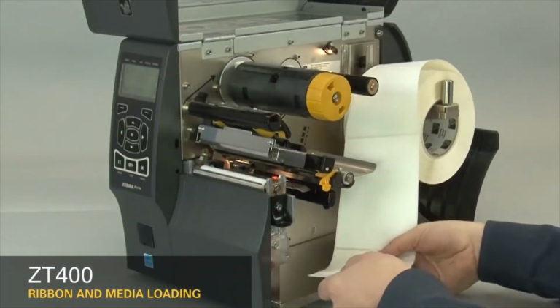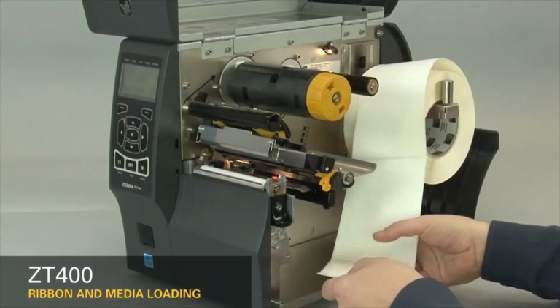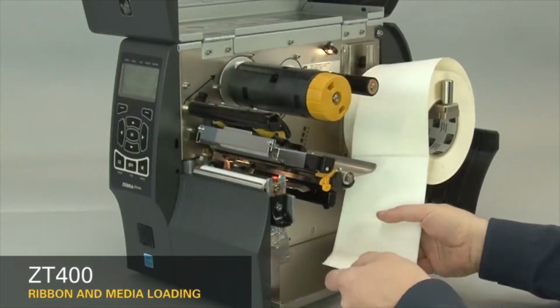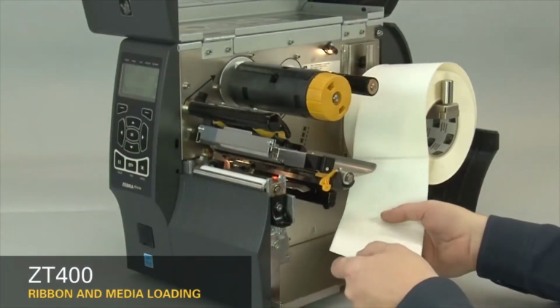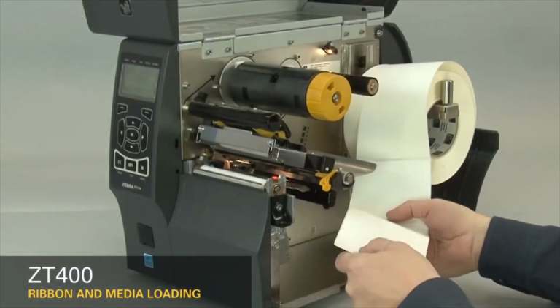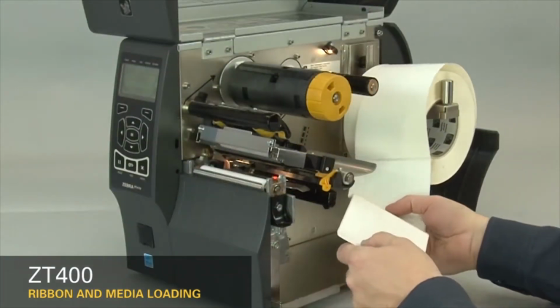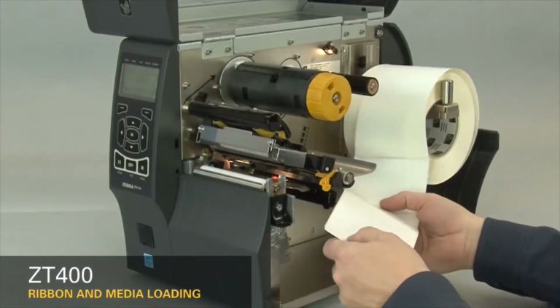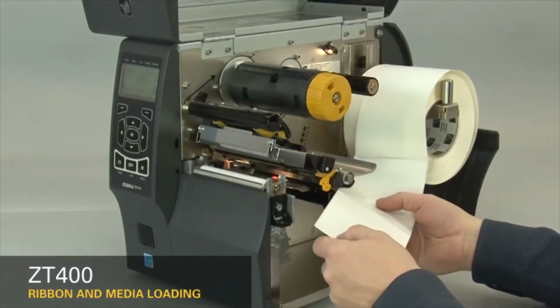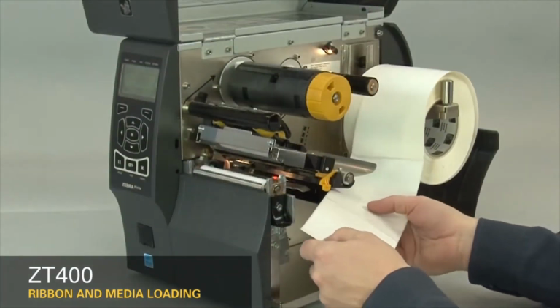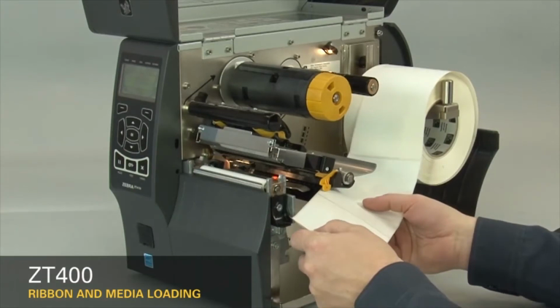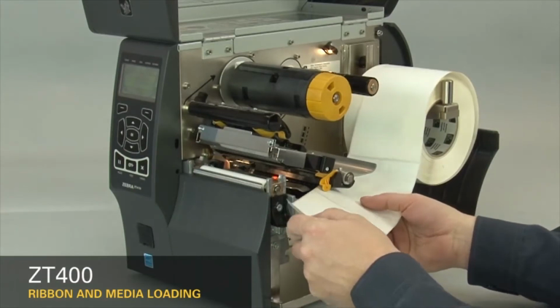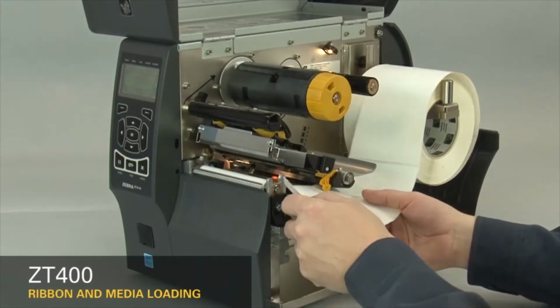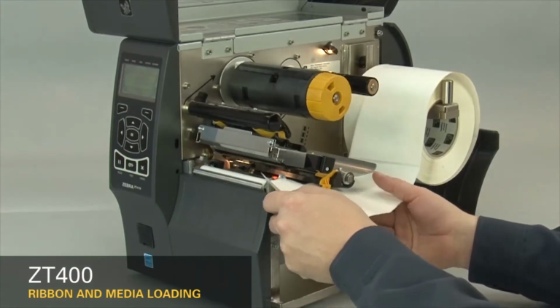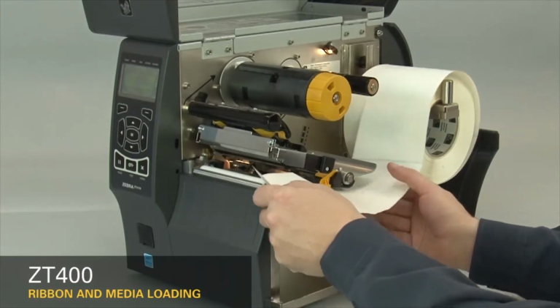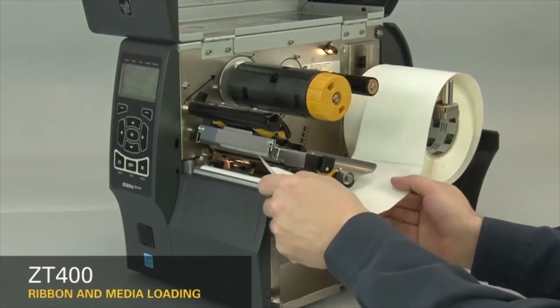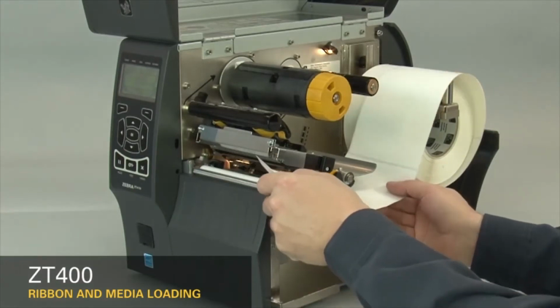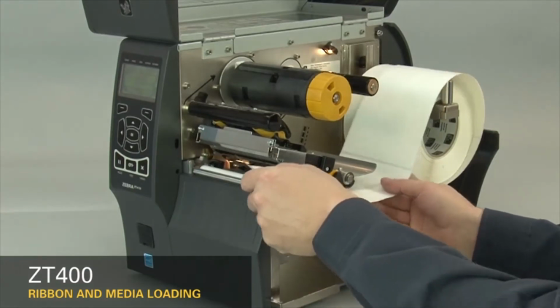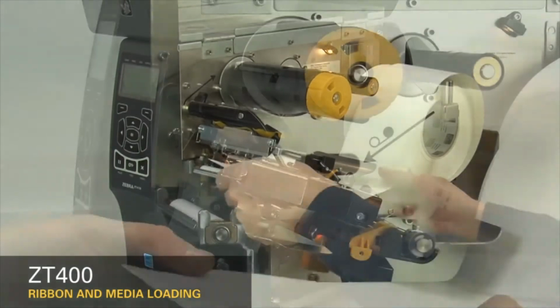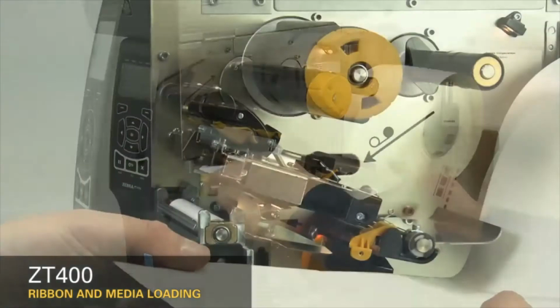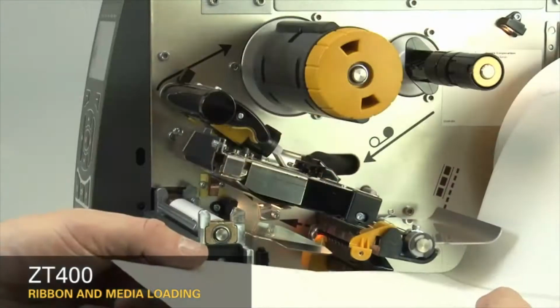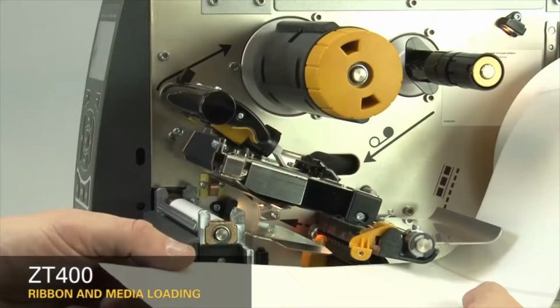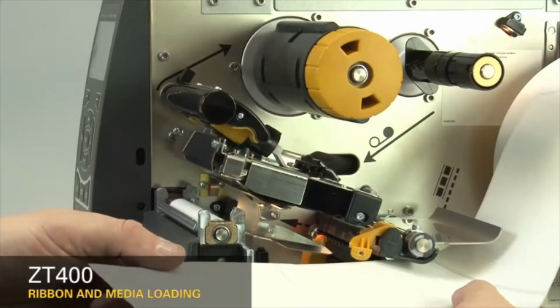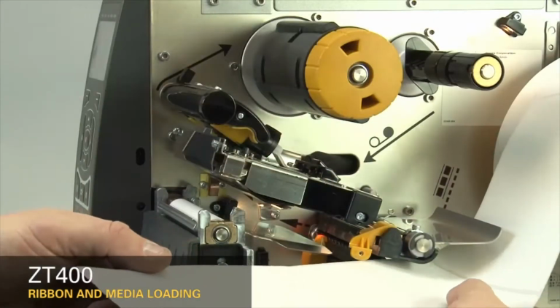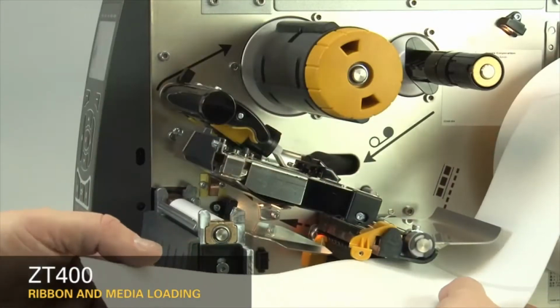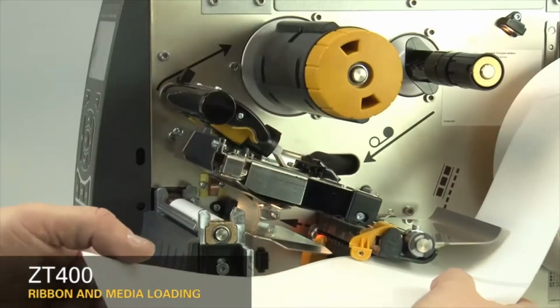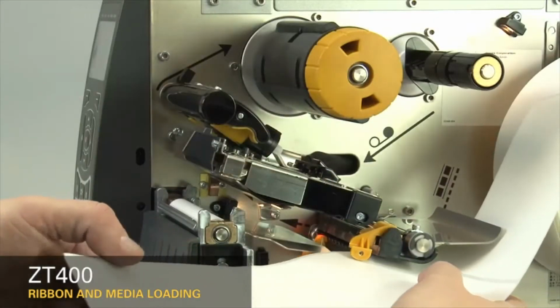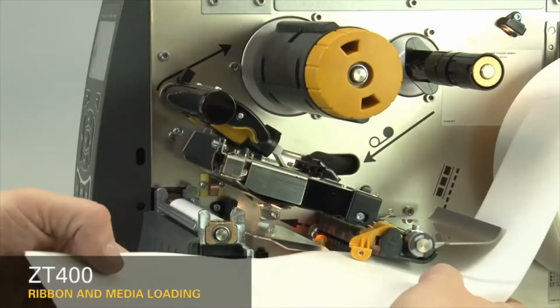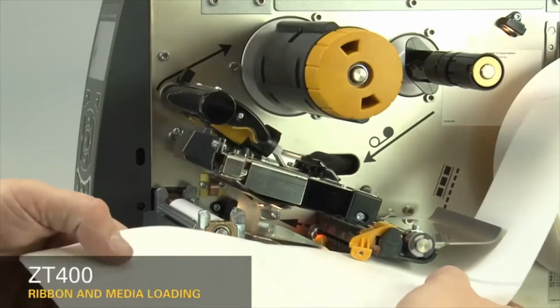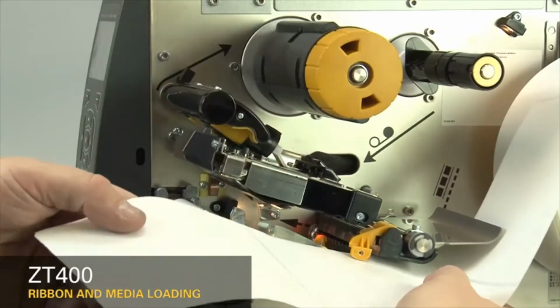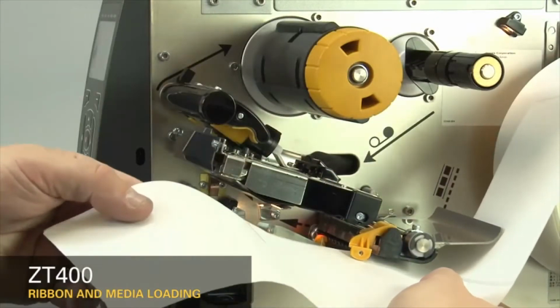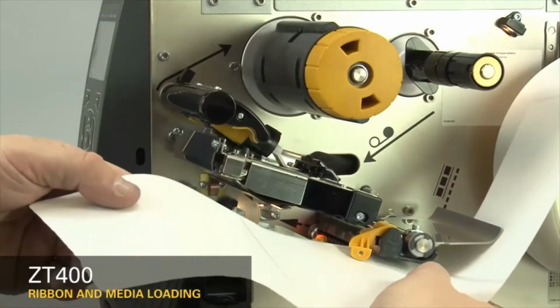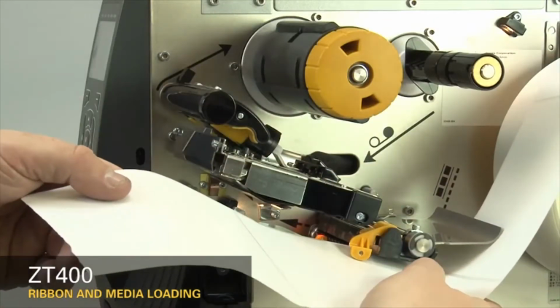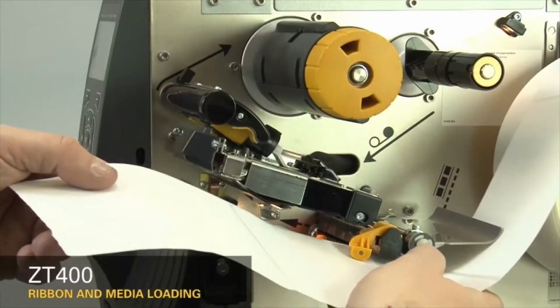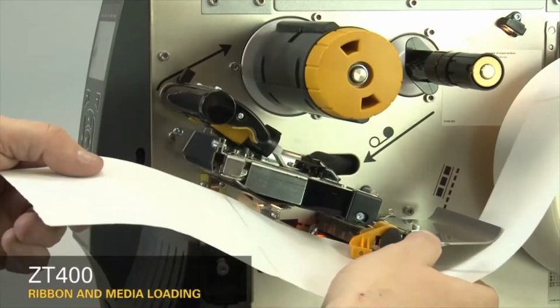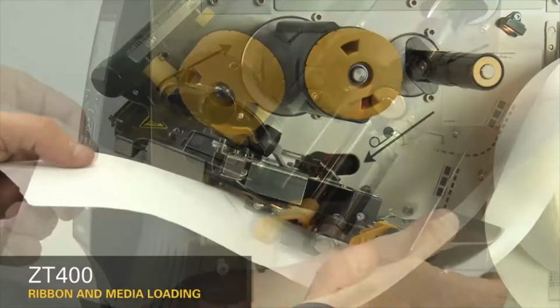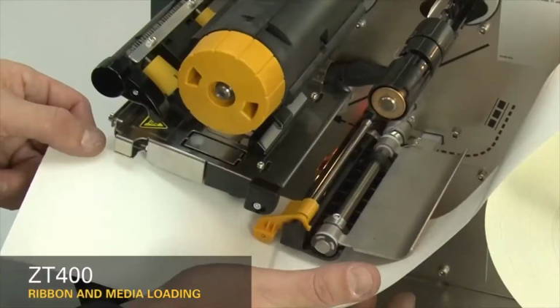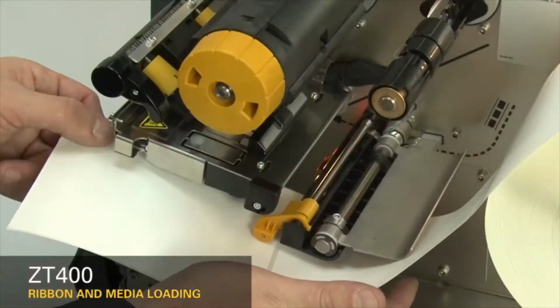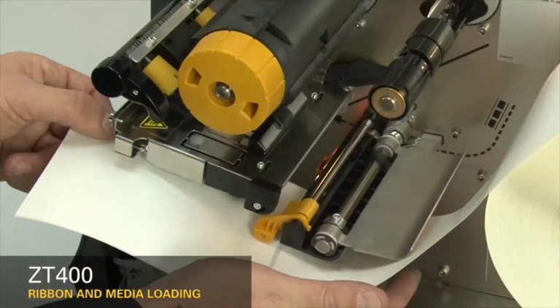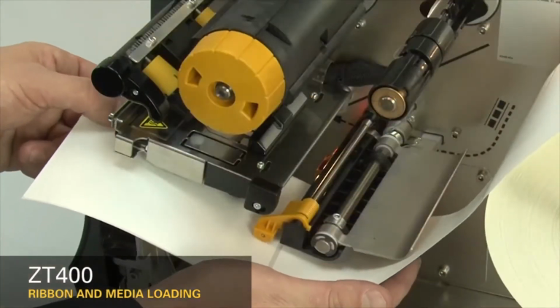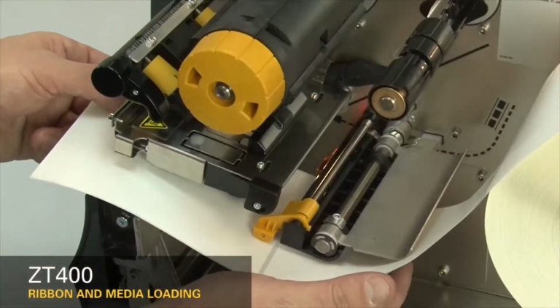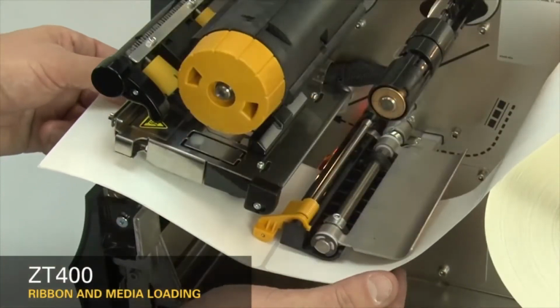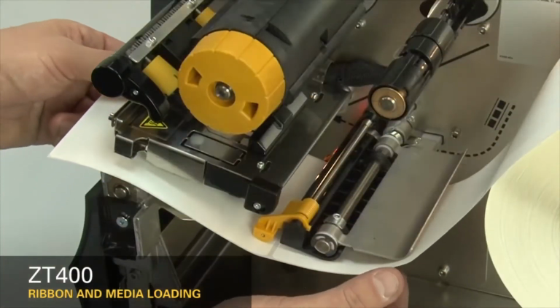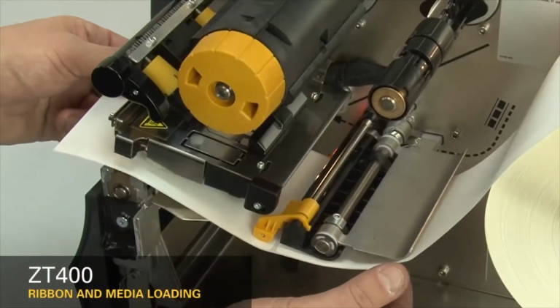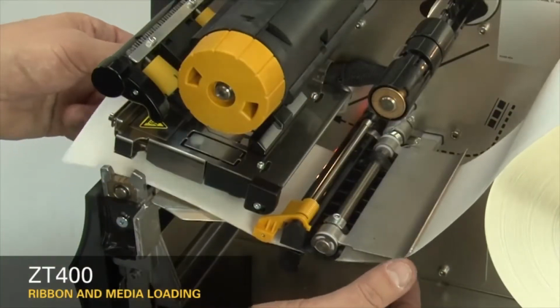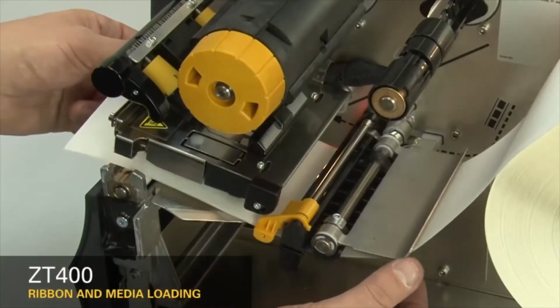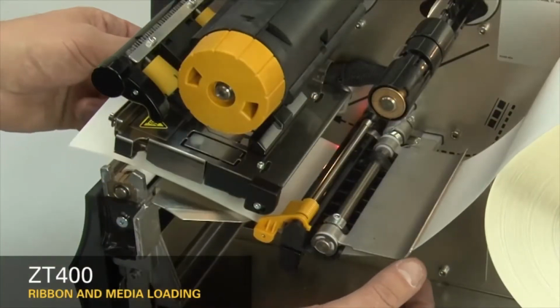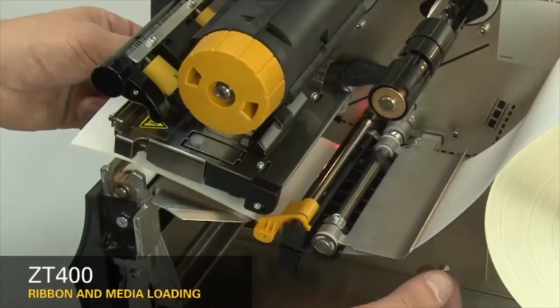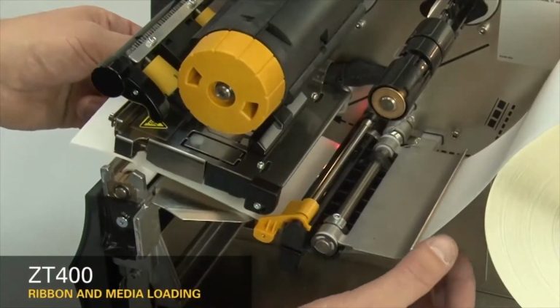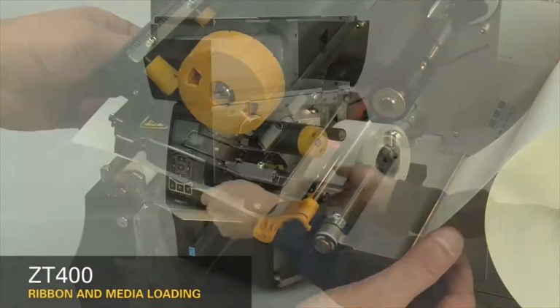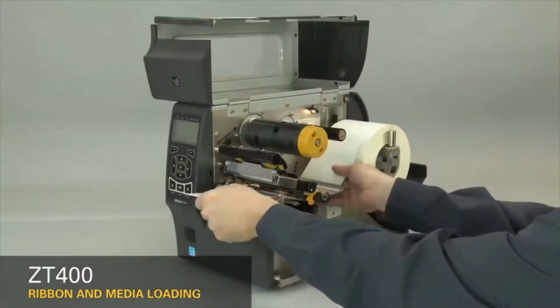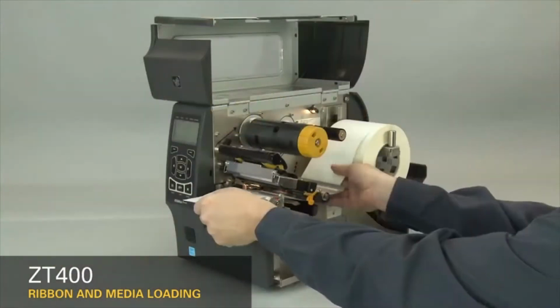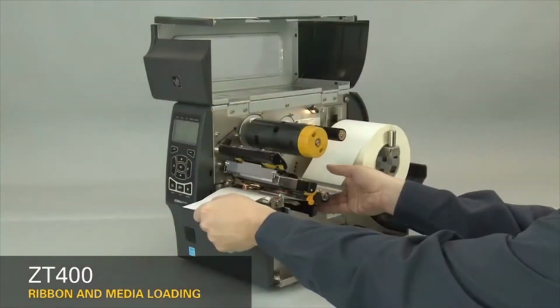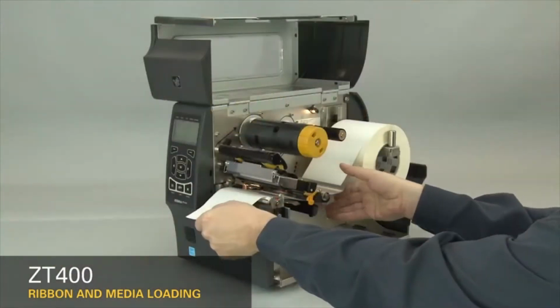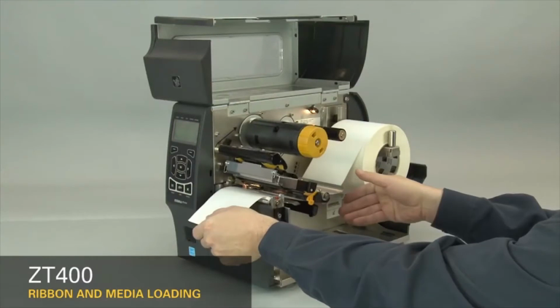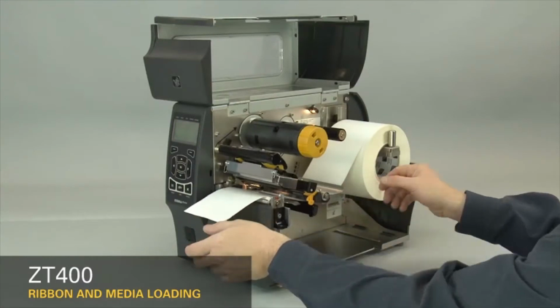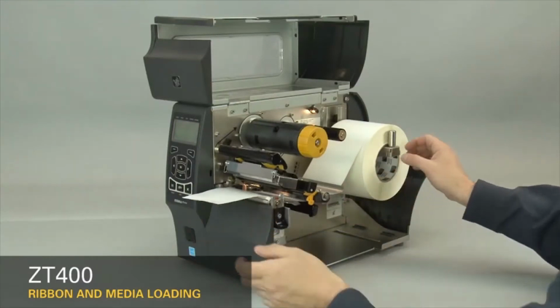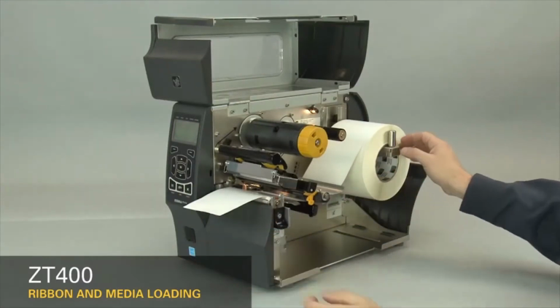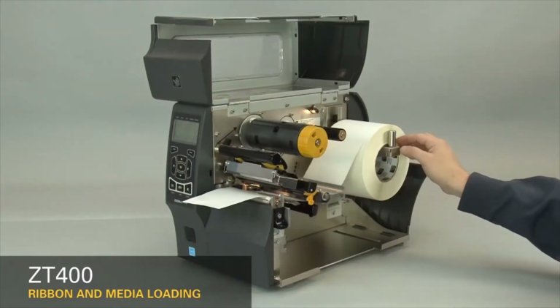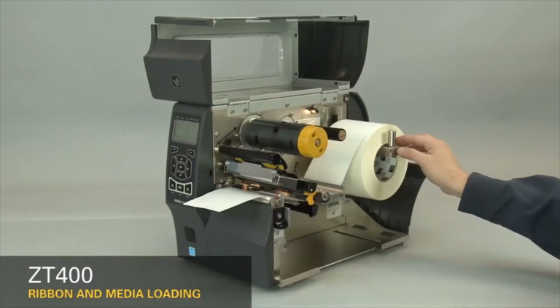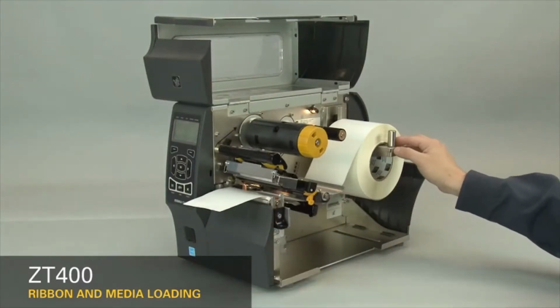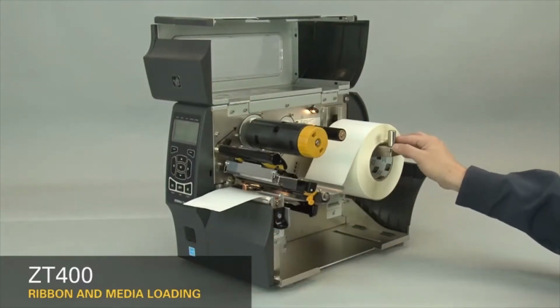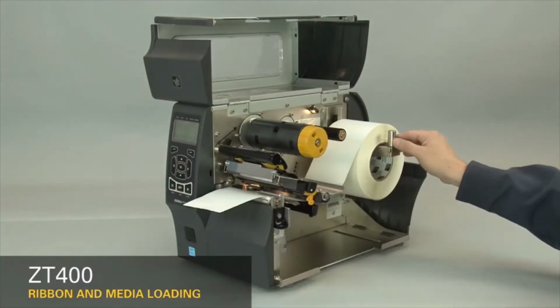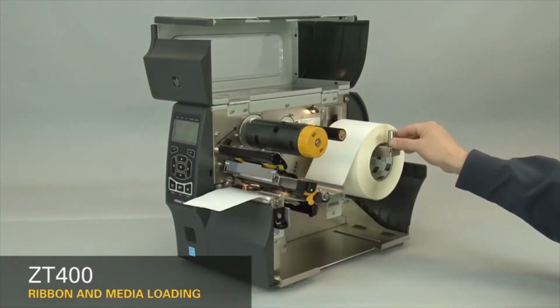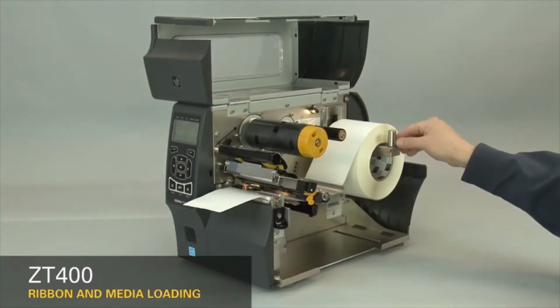Feed the media under the dancer assembly, through the media sensor, and under the printhead. Push the roll back.